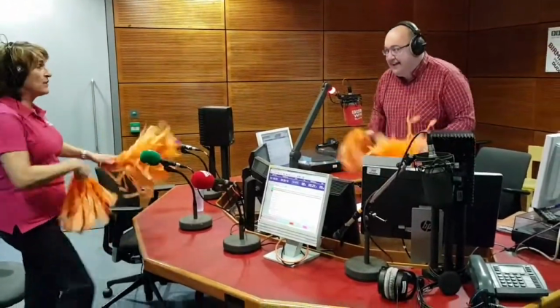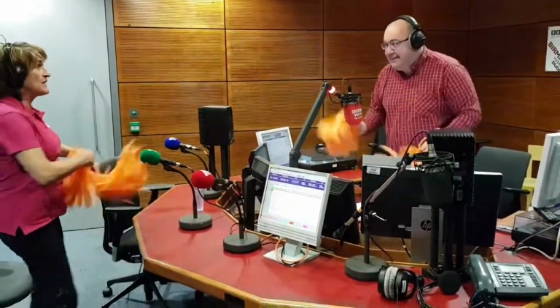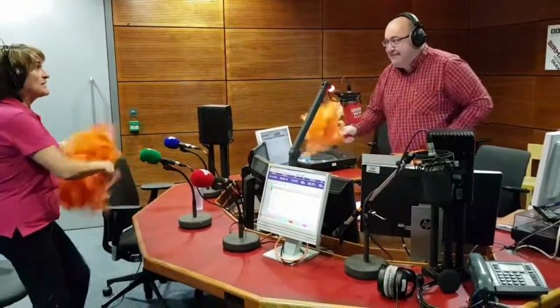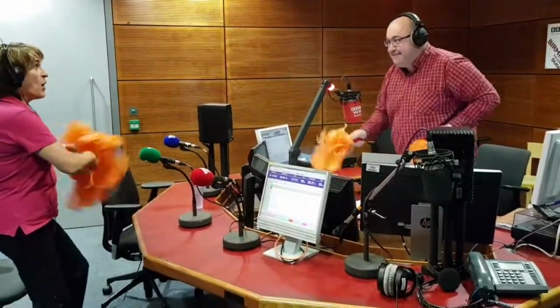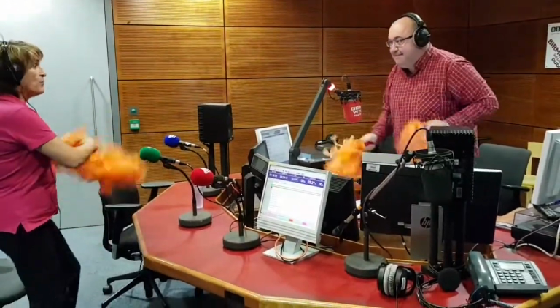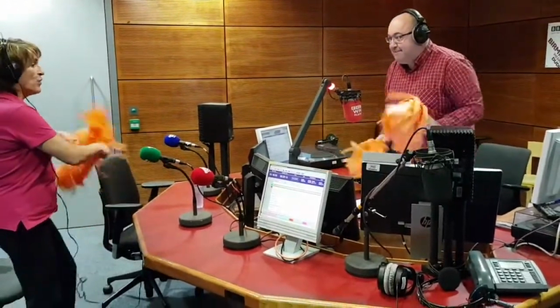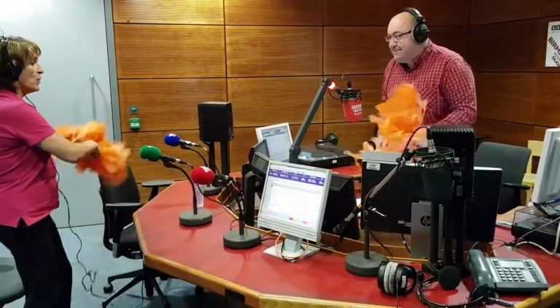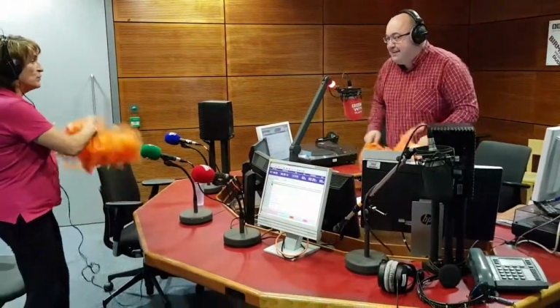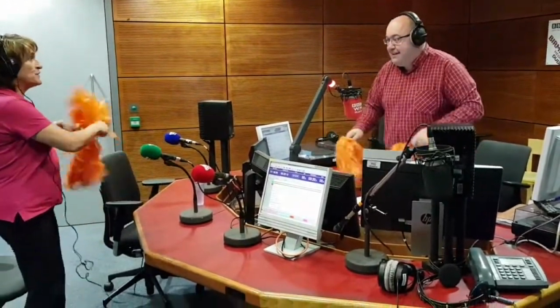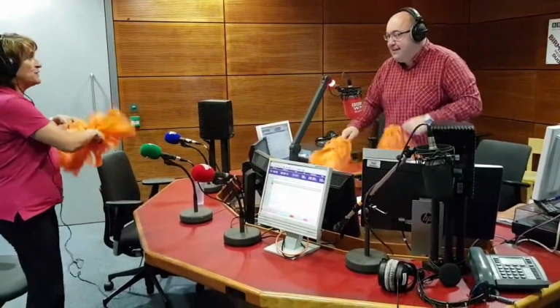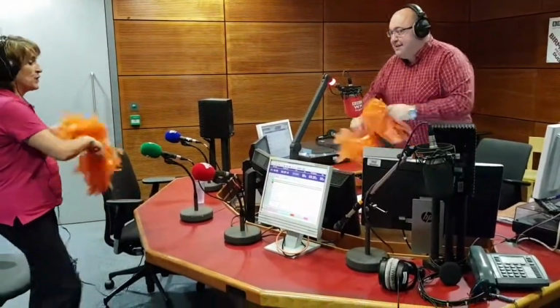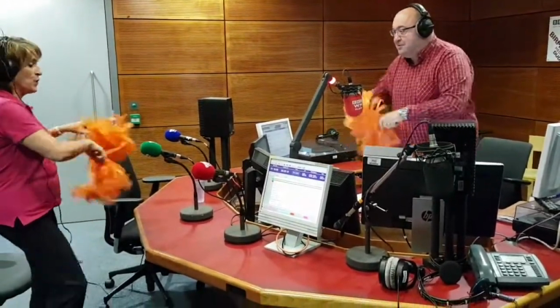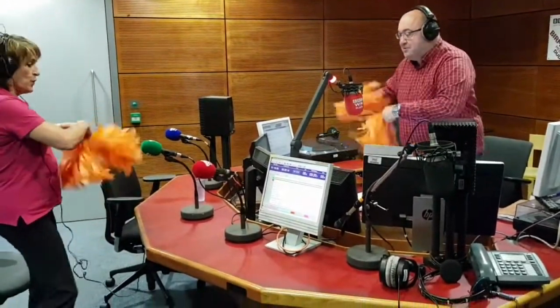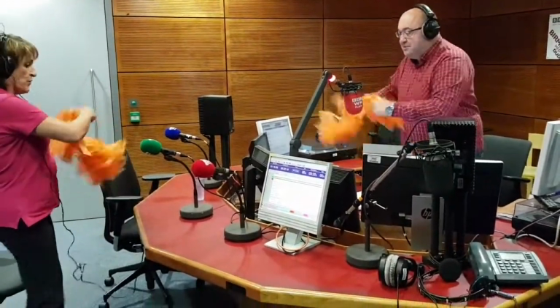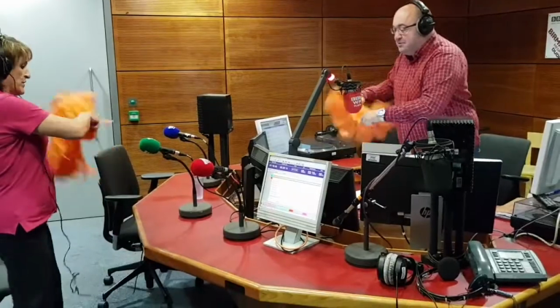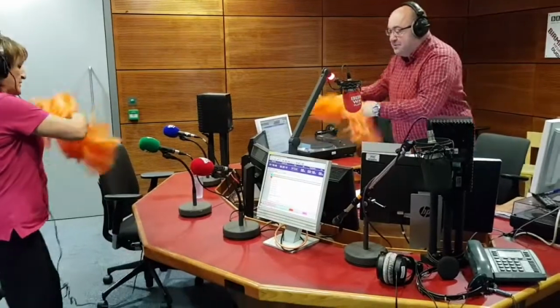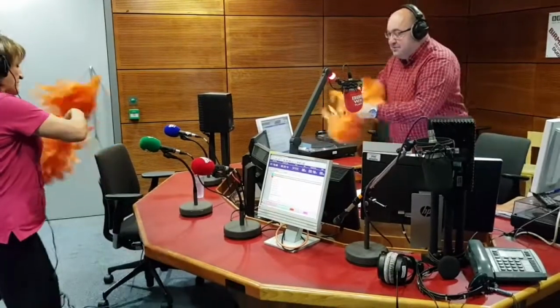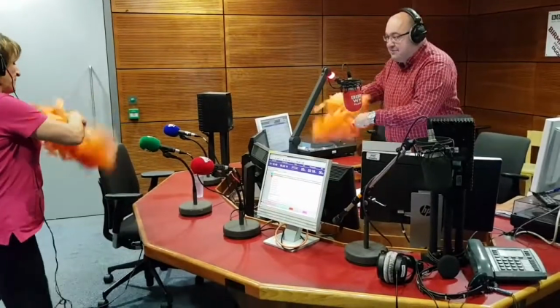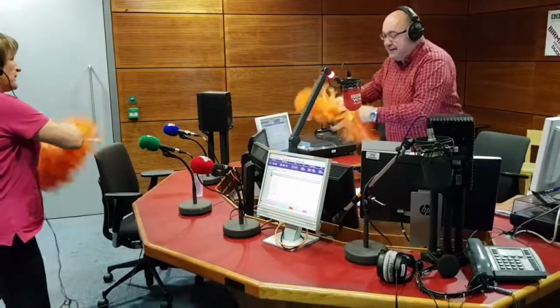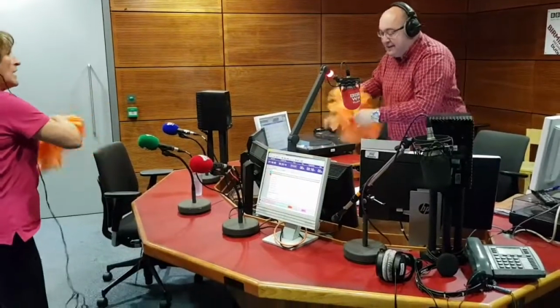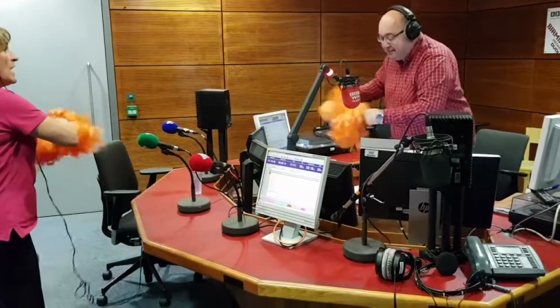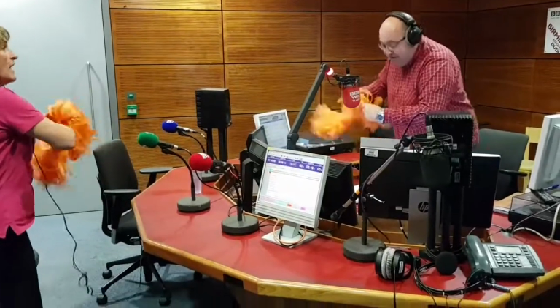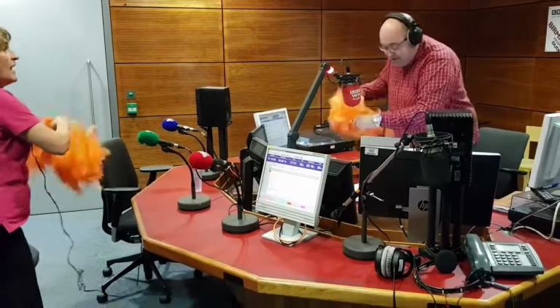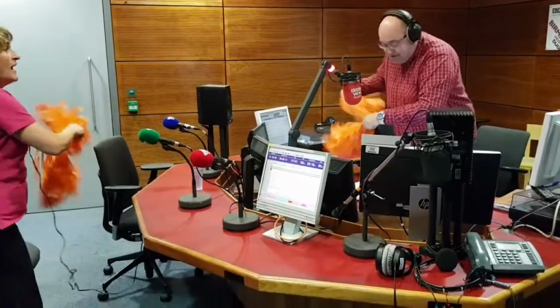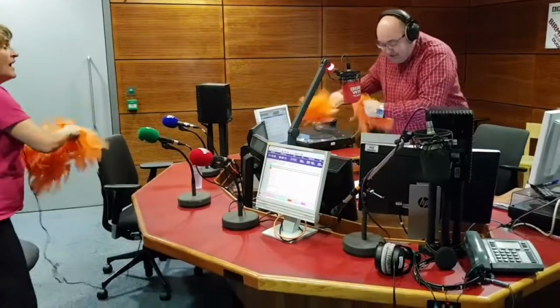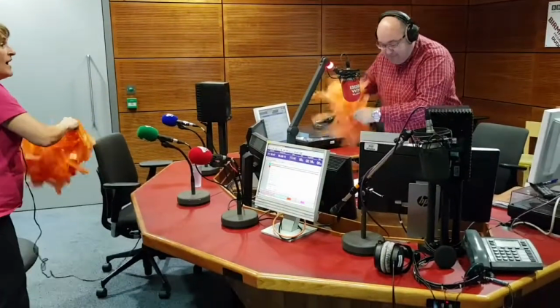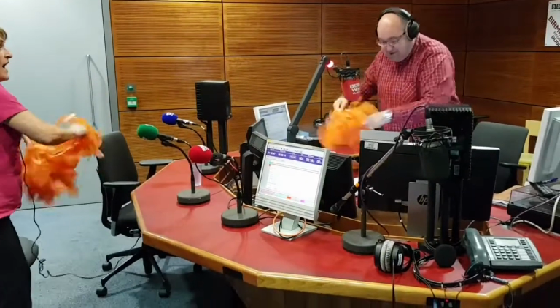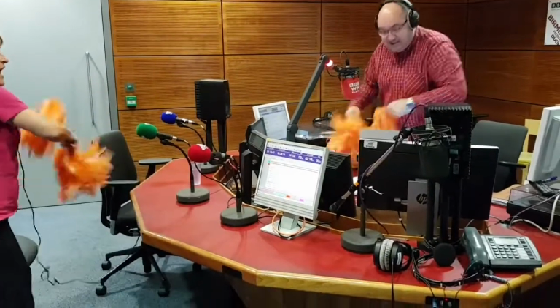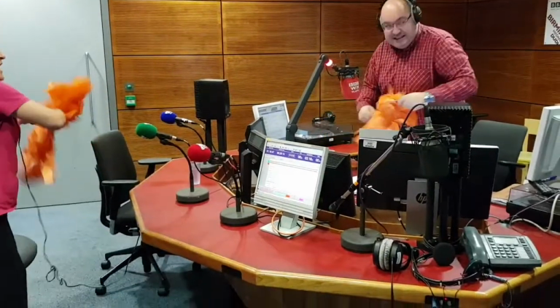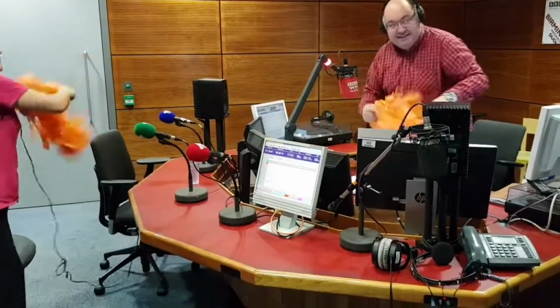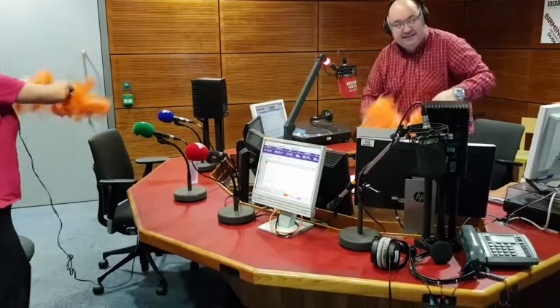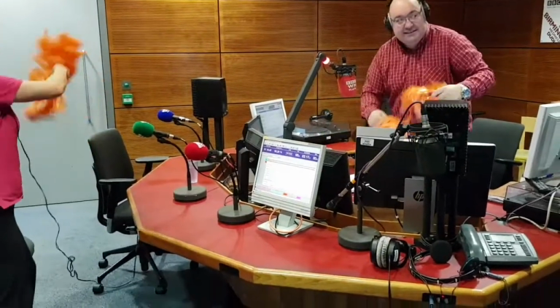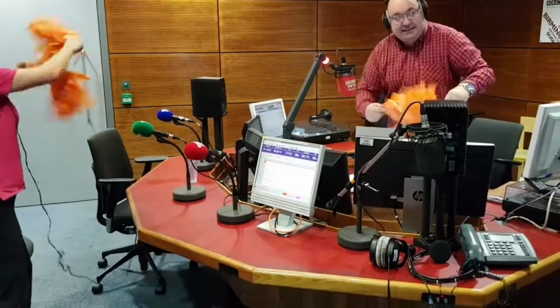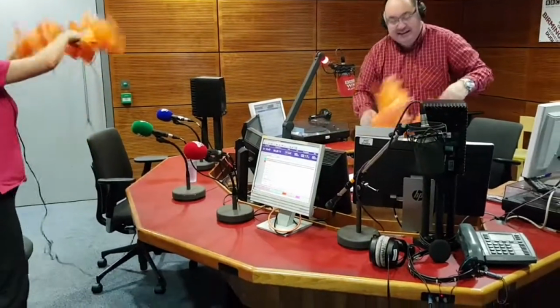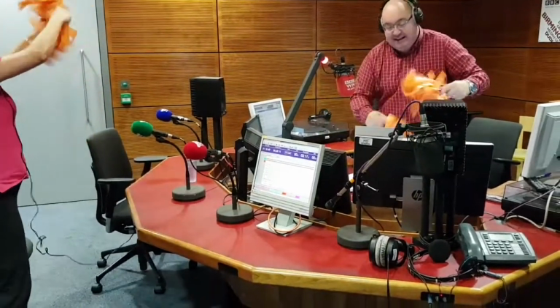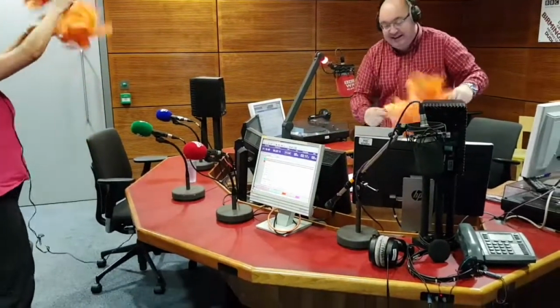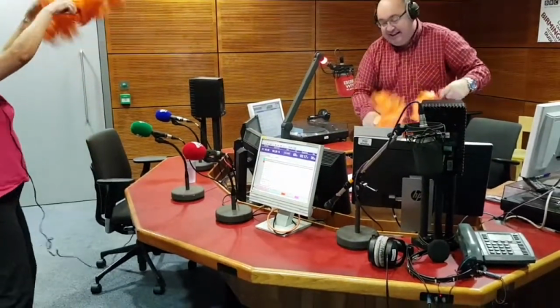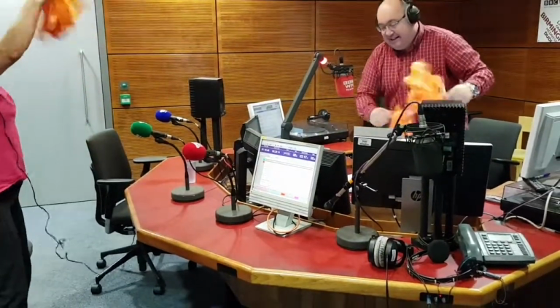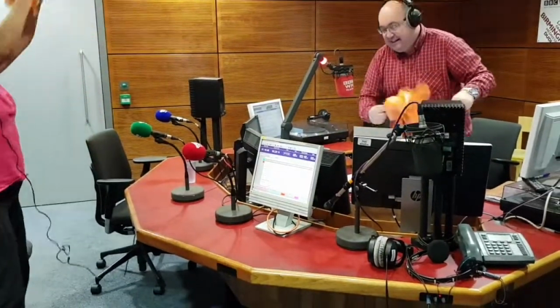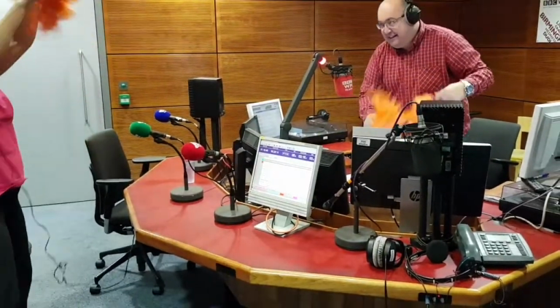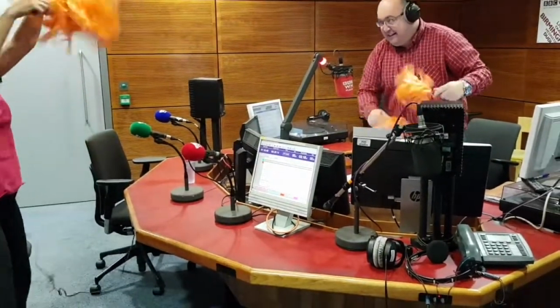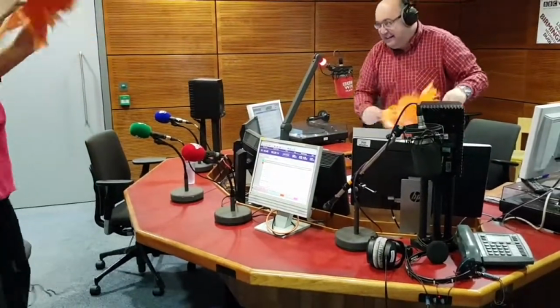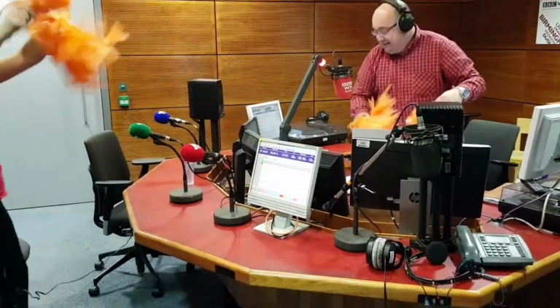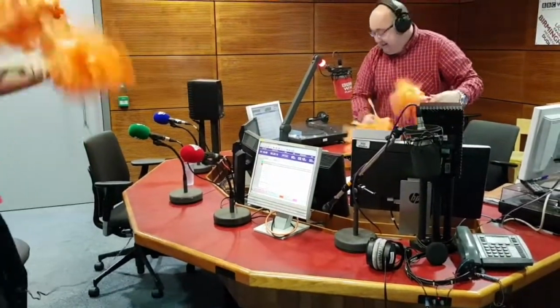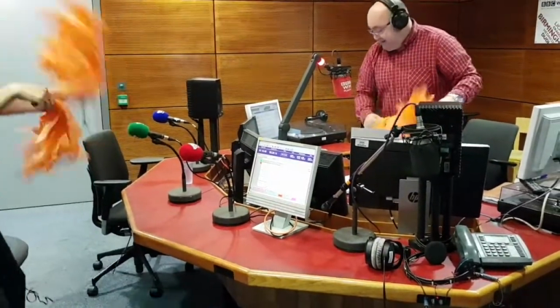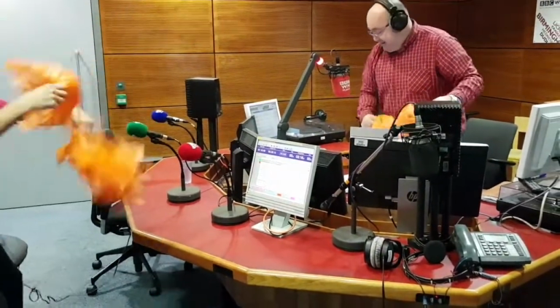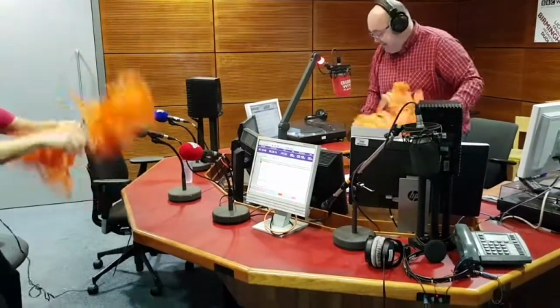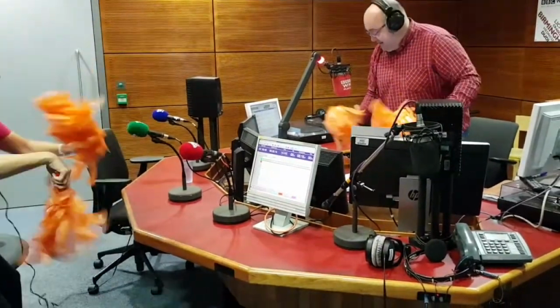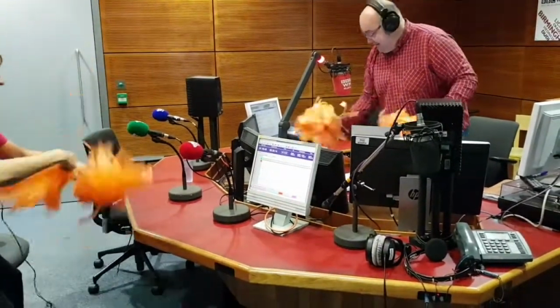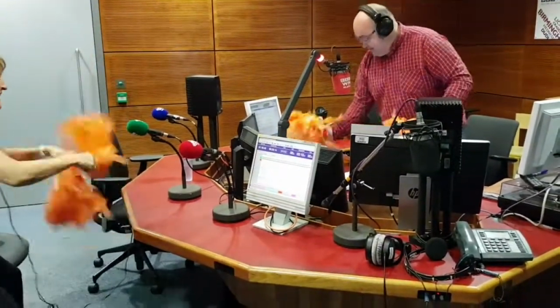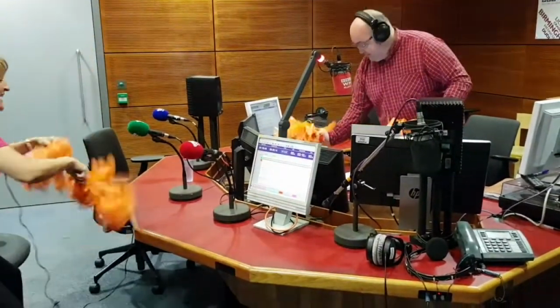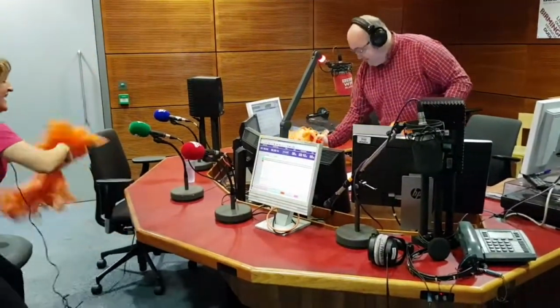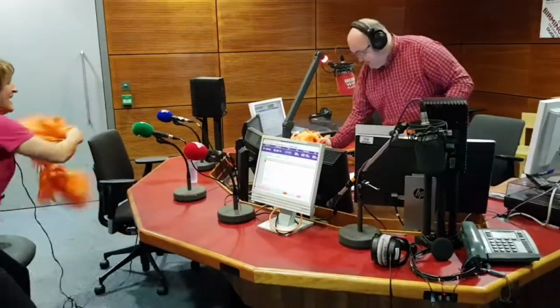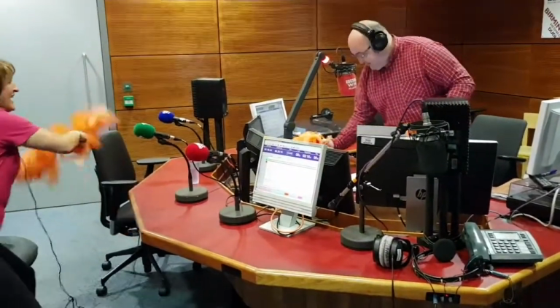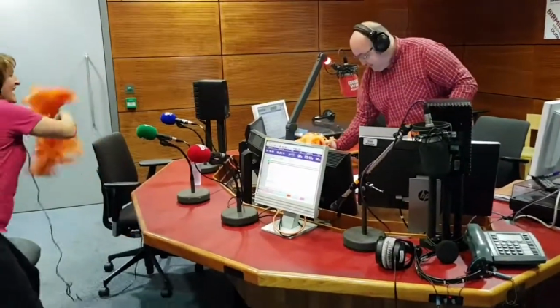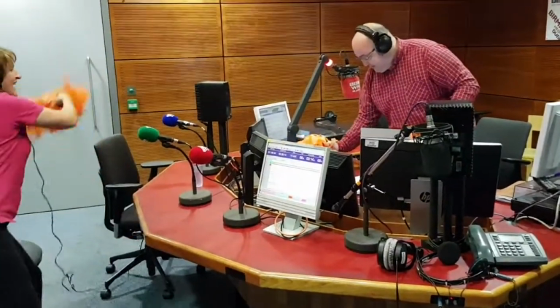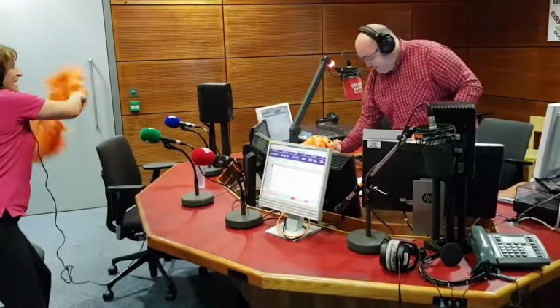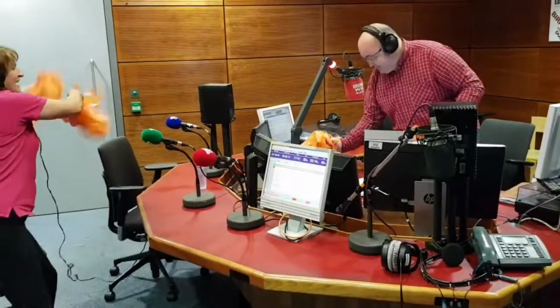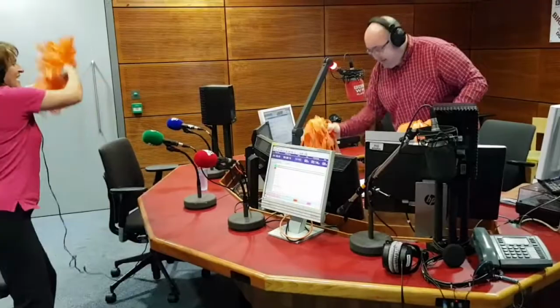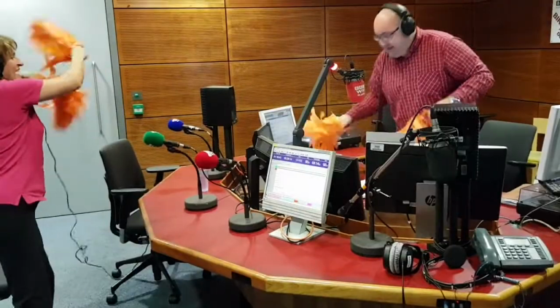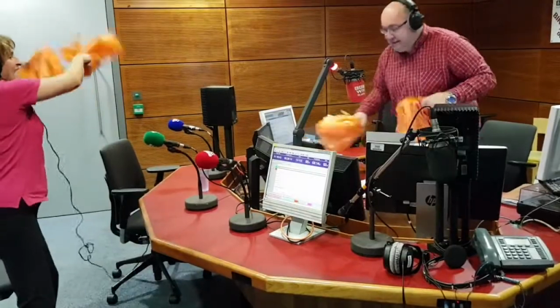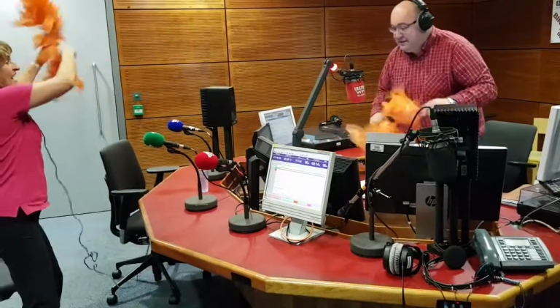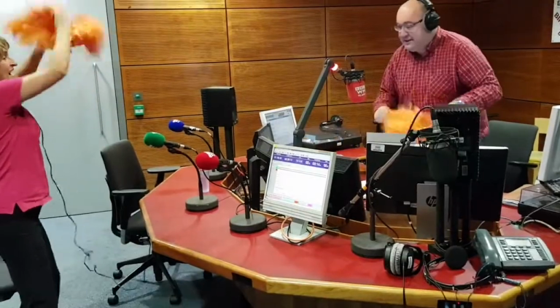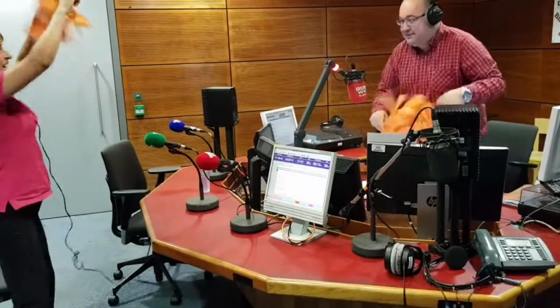We've got these arm rolls for the core. Arm rolls, arm rolls now. And round a circle. We'll go down a bit there. There we go.